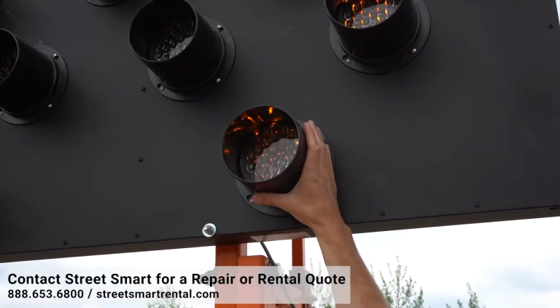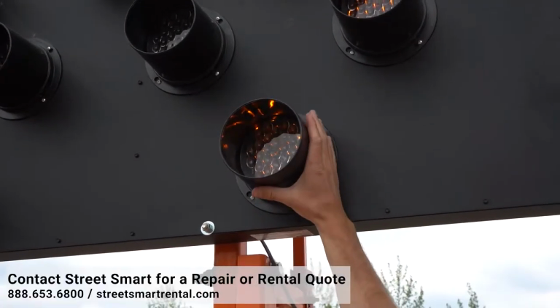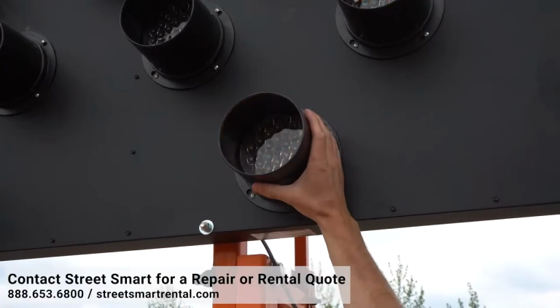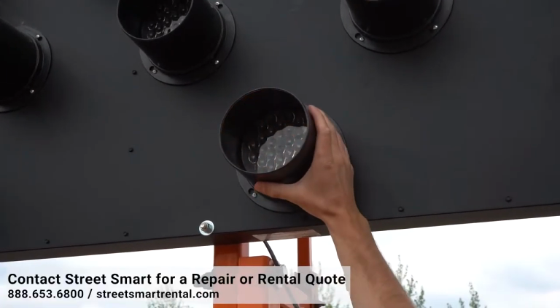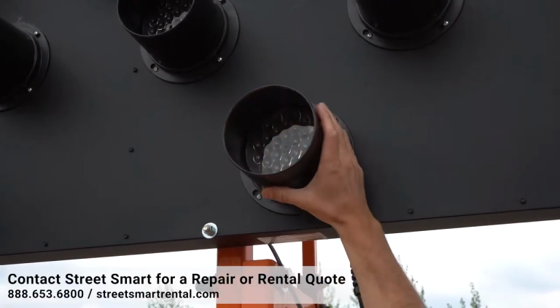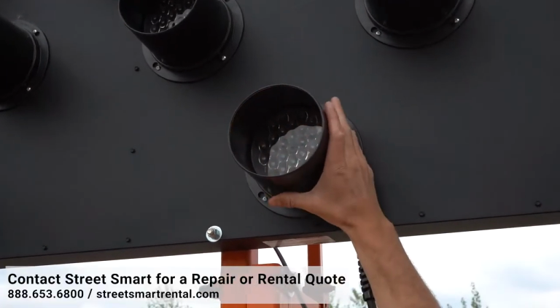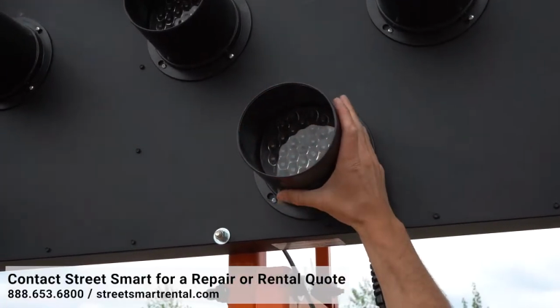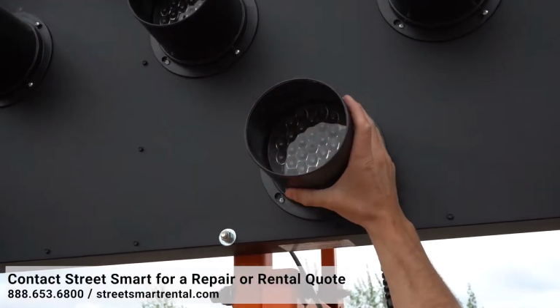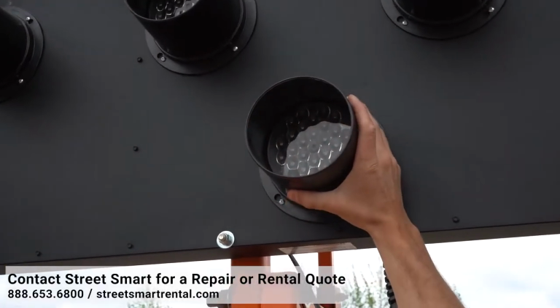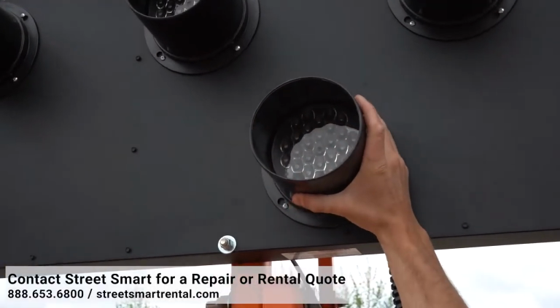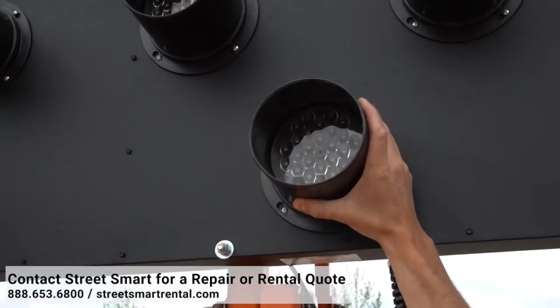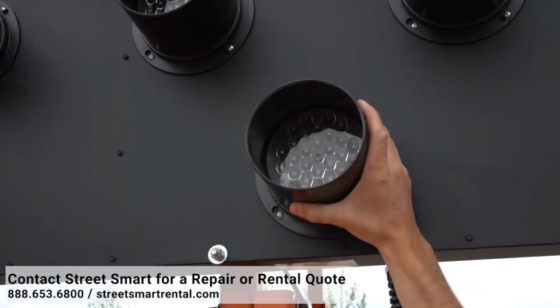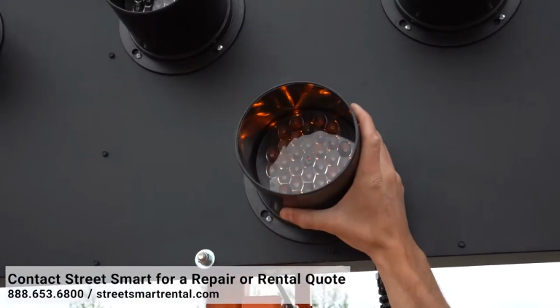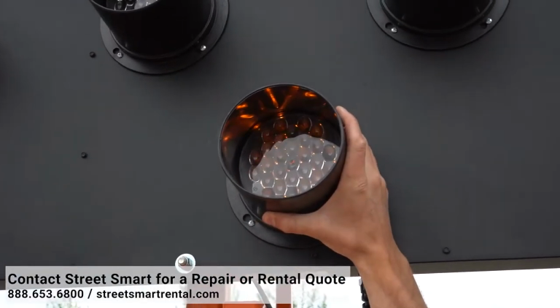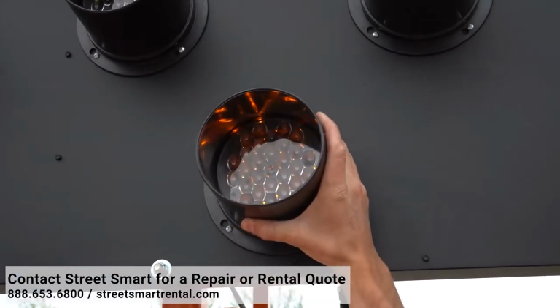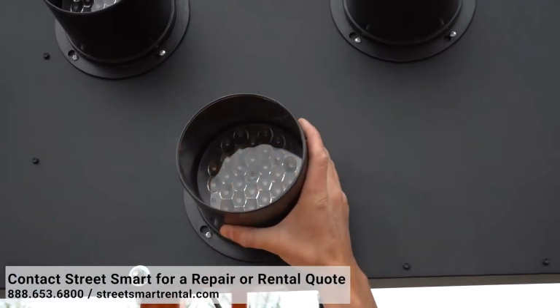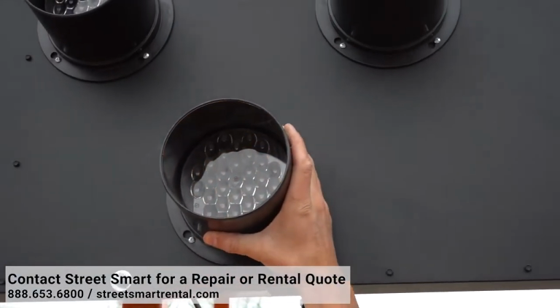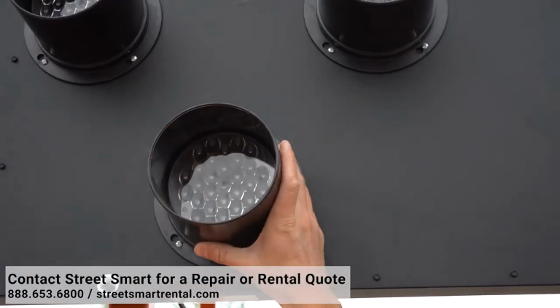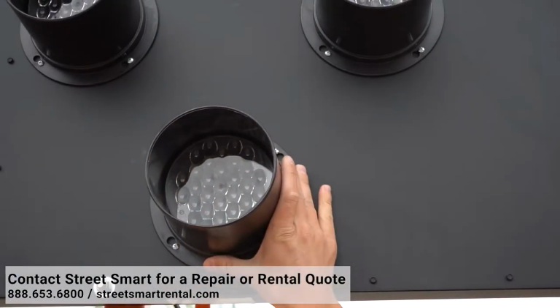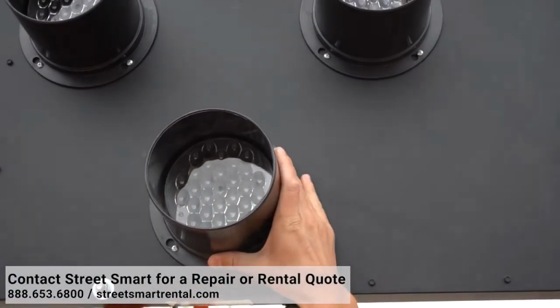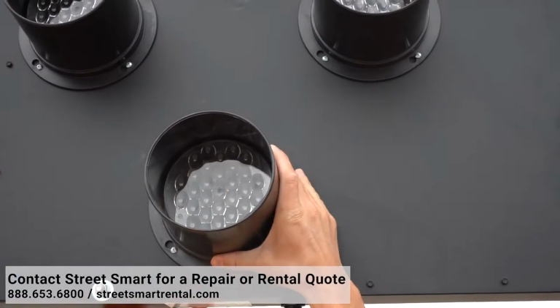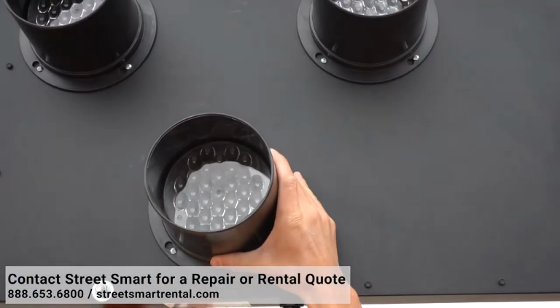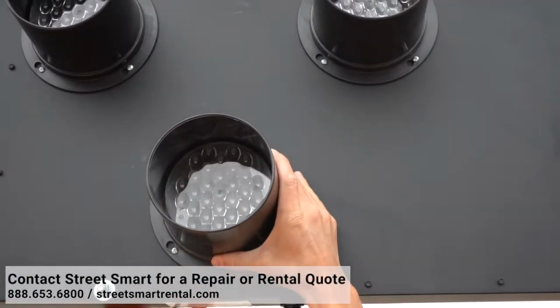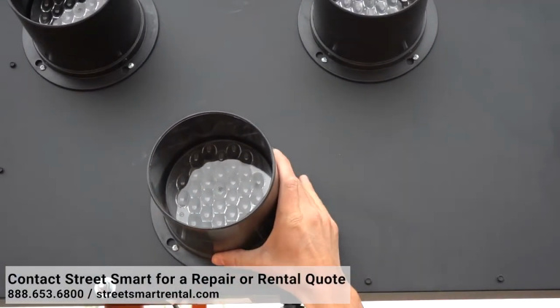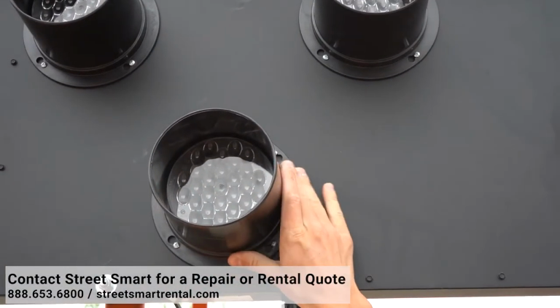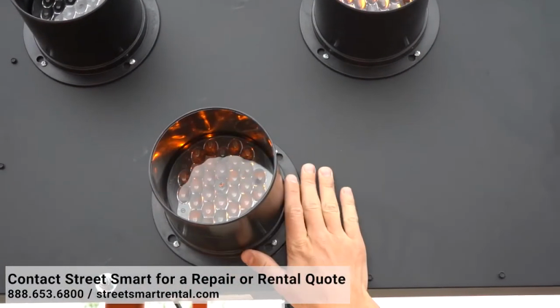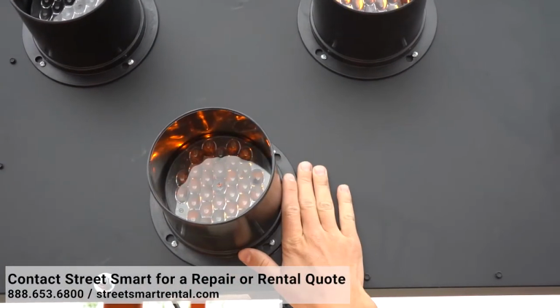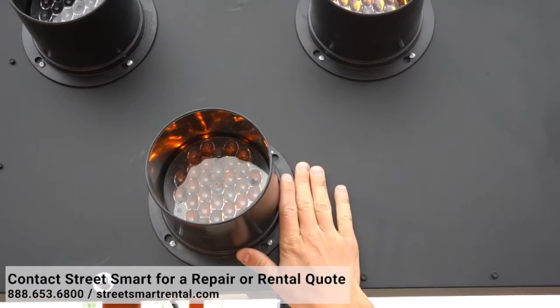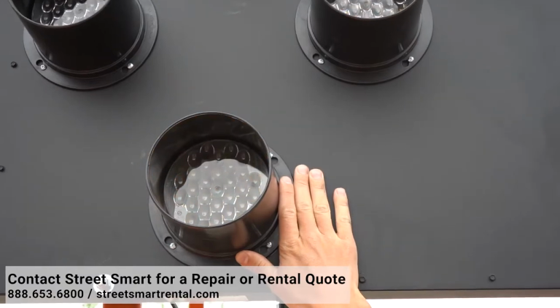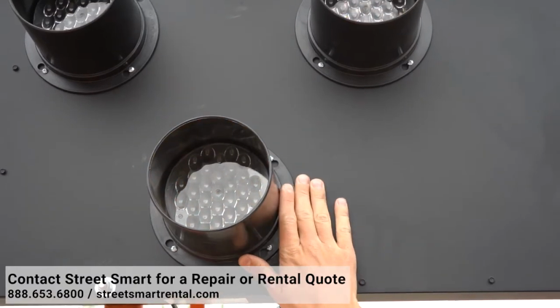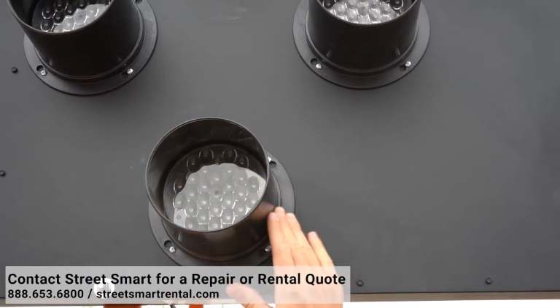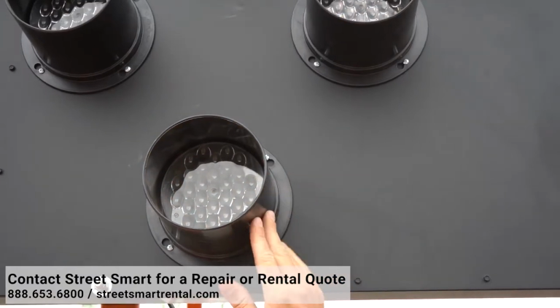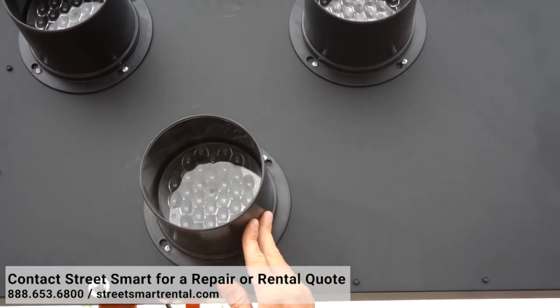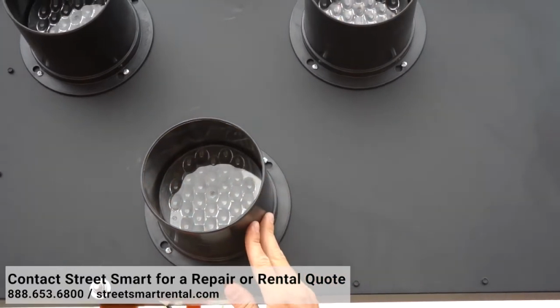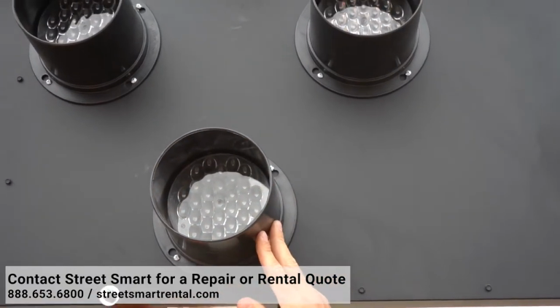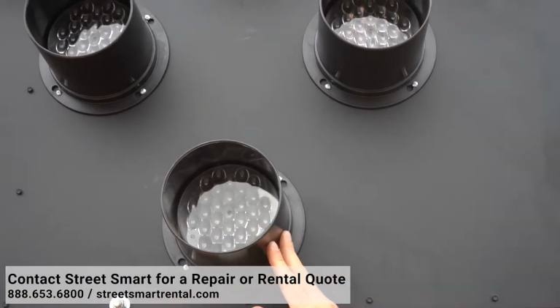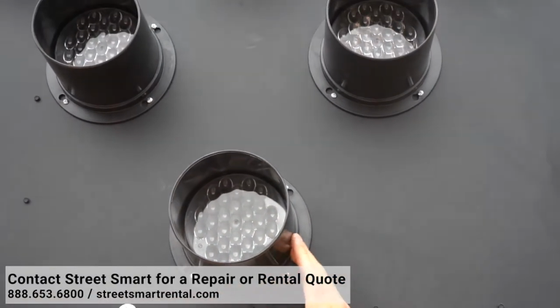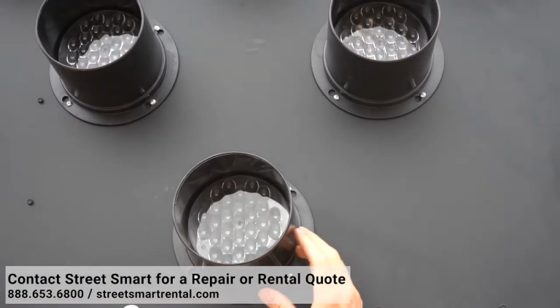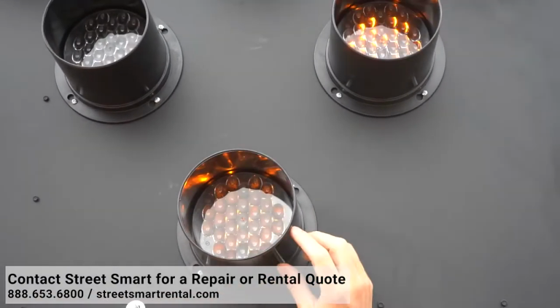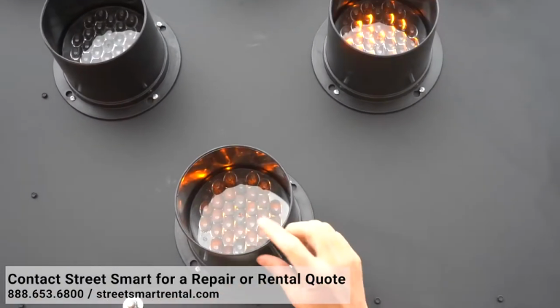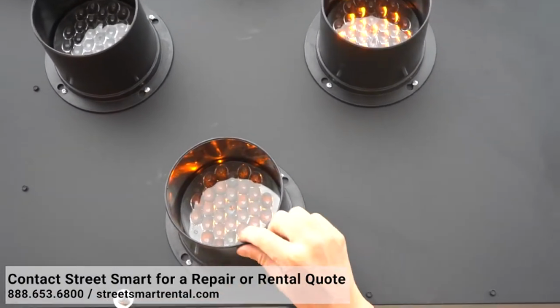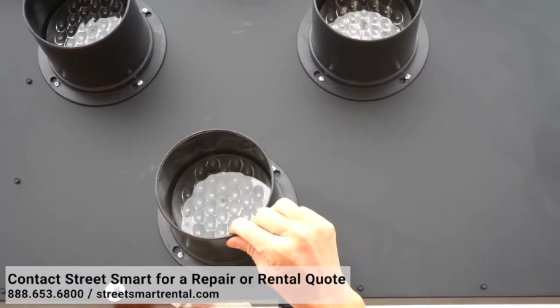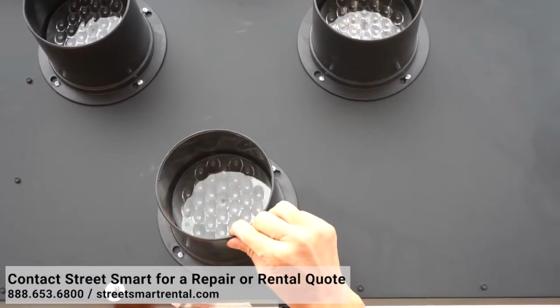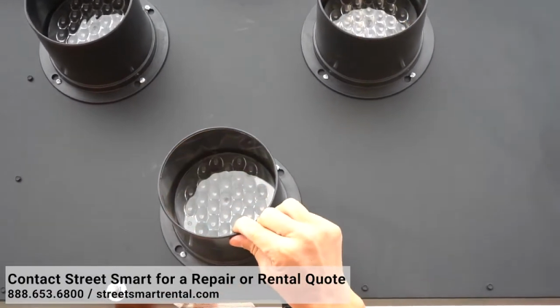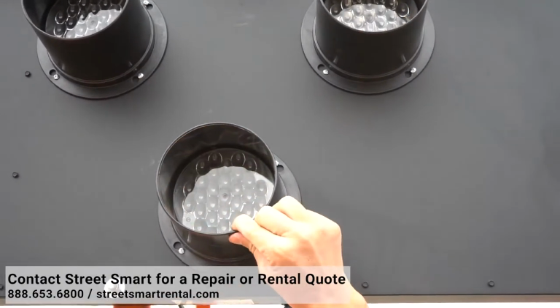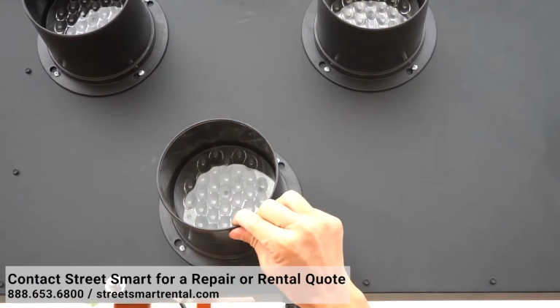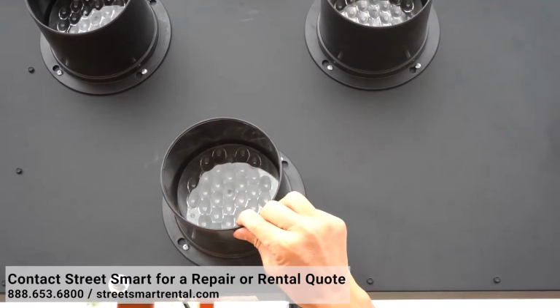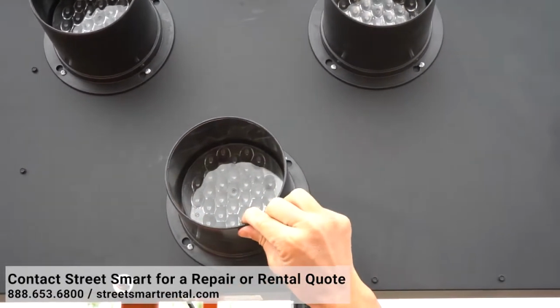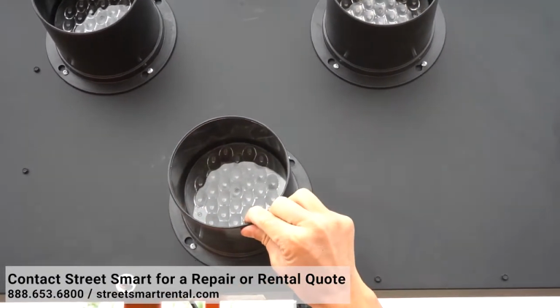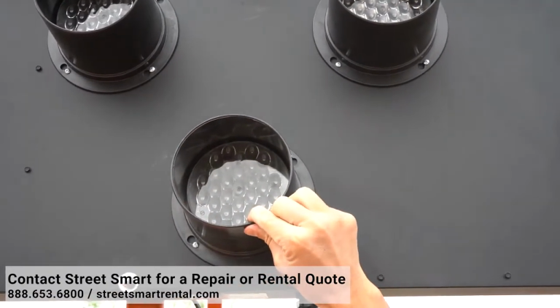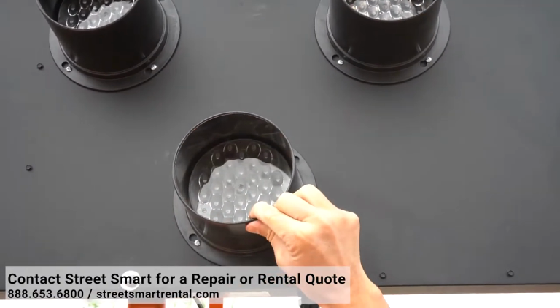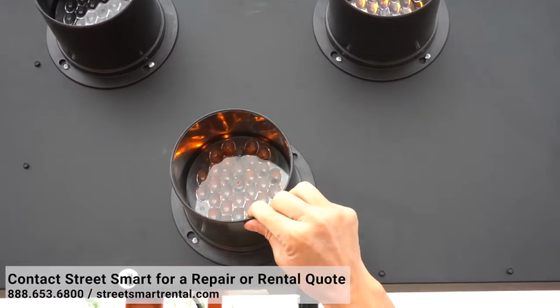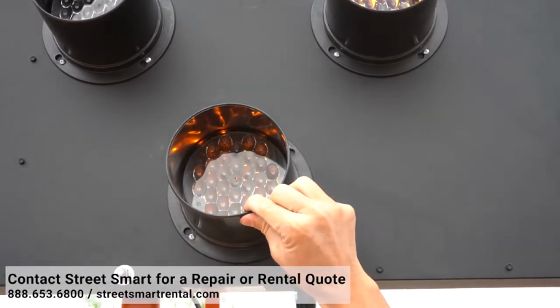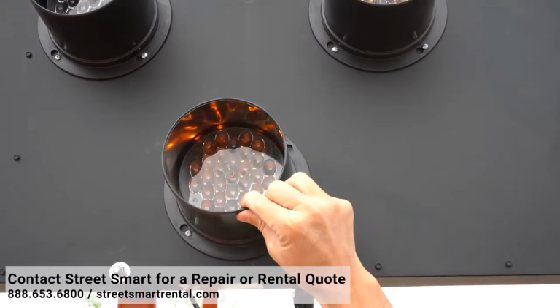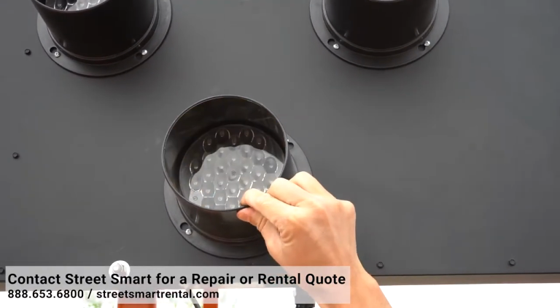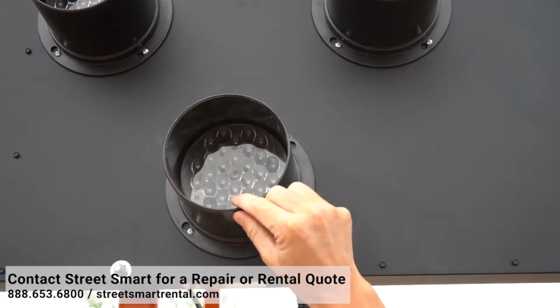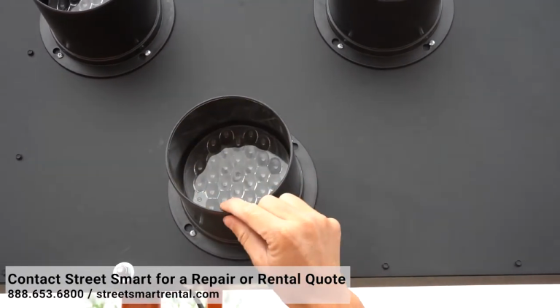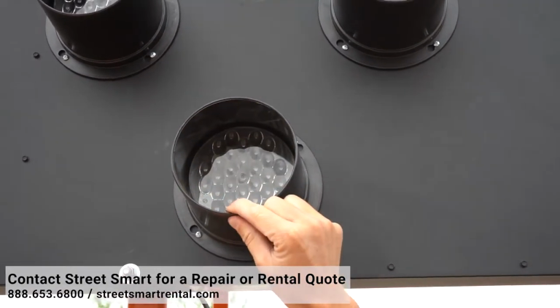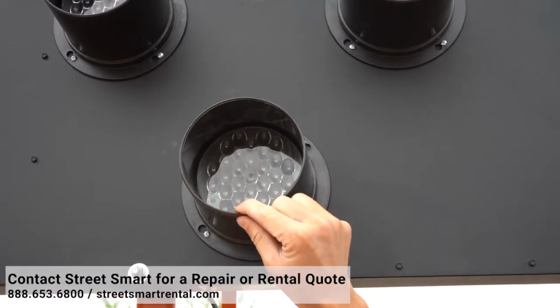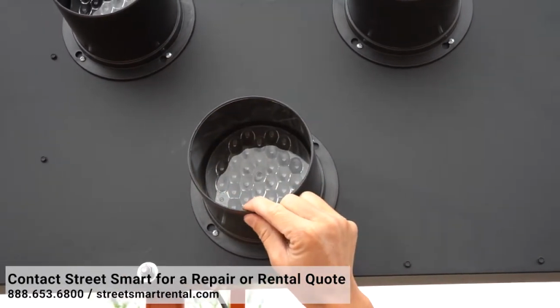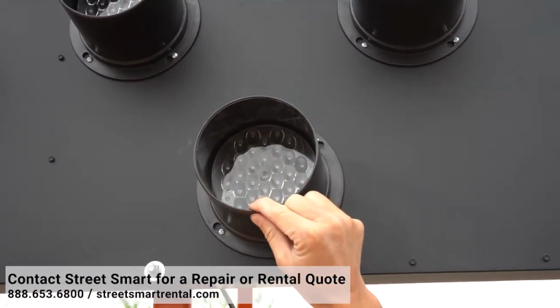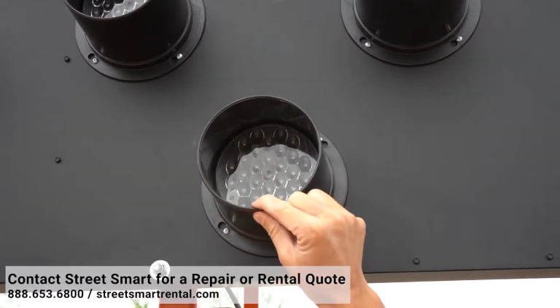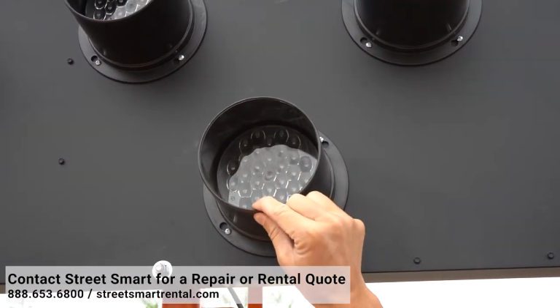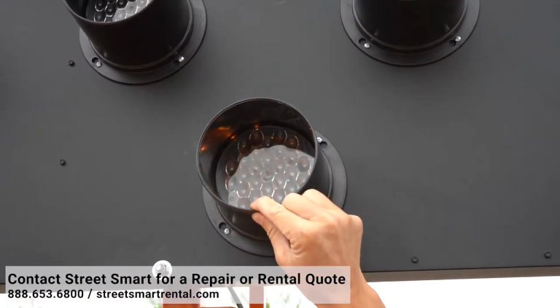And finally, inspect the lamp hoods. These should not be damaged. Any damages should be replaced.